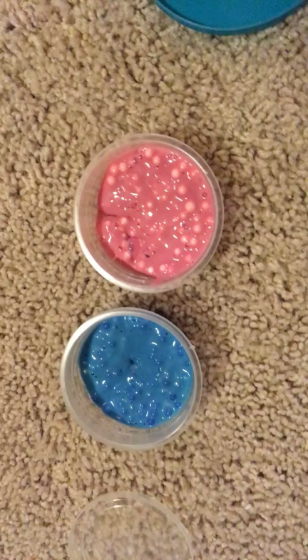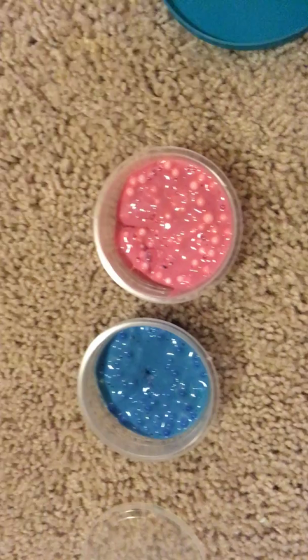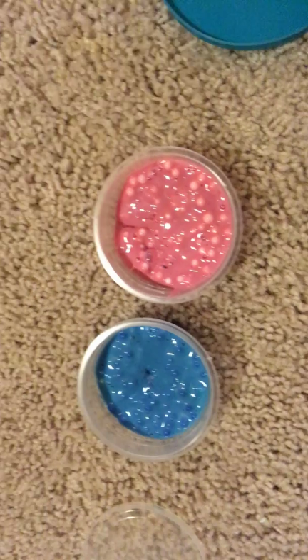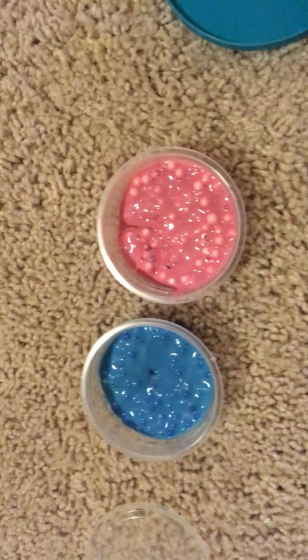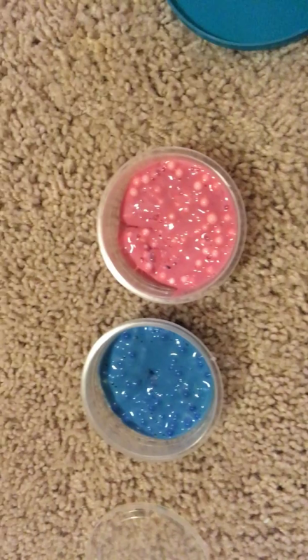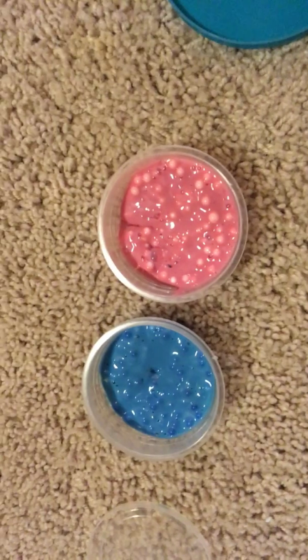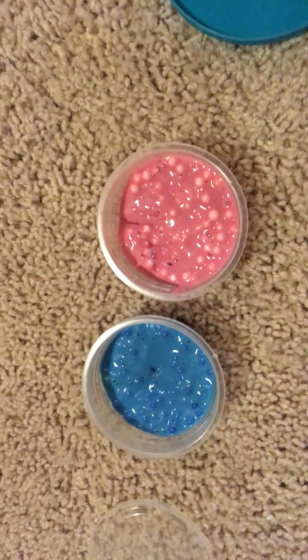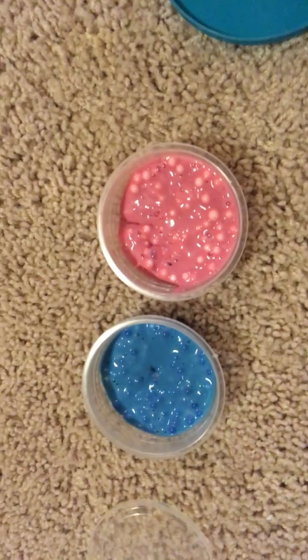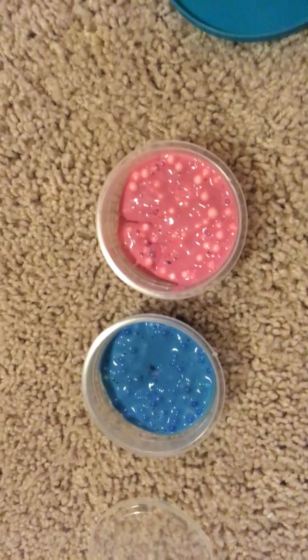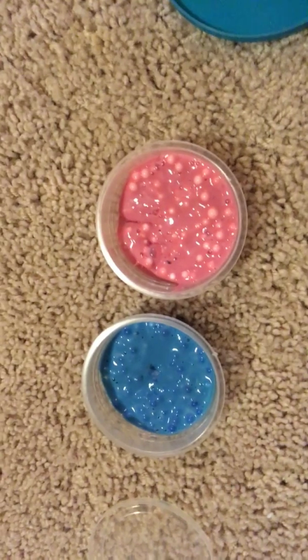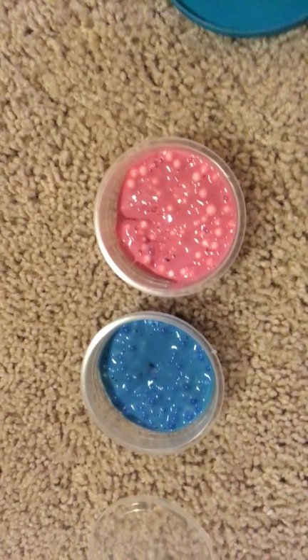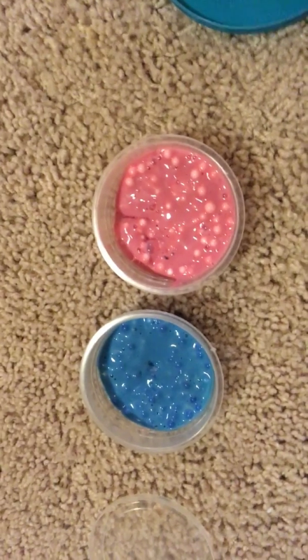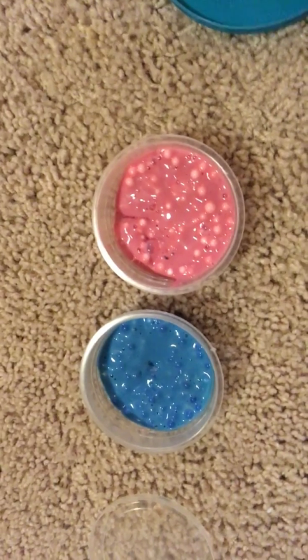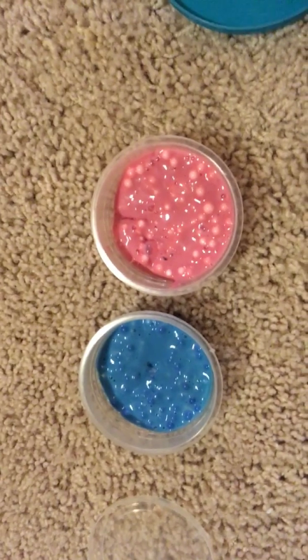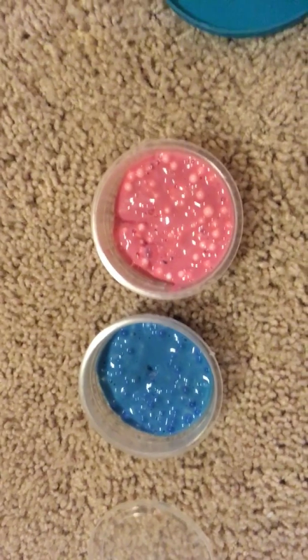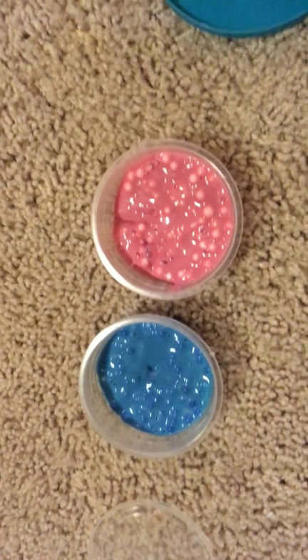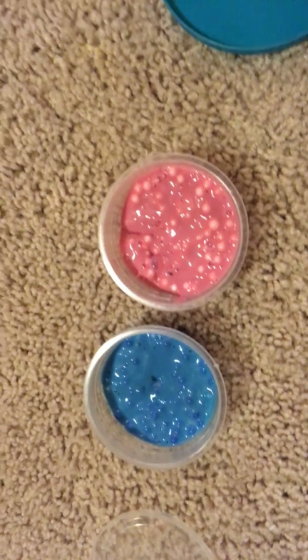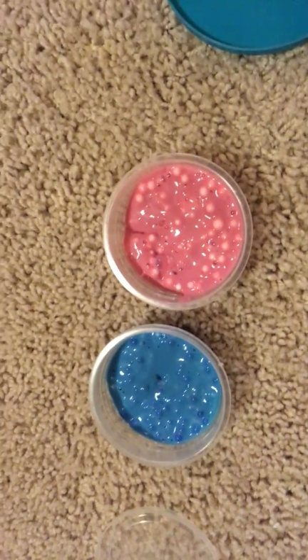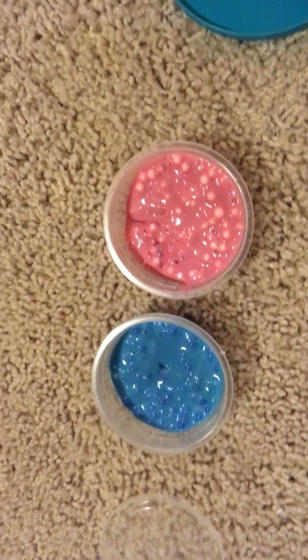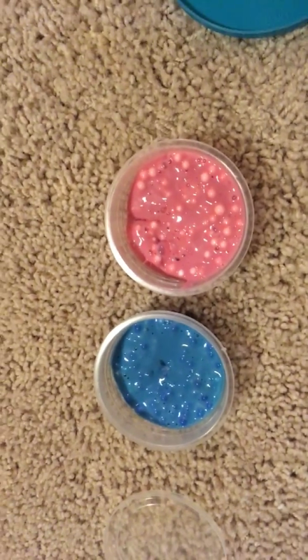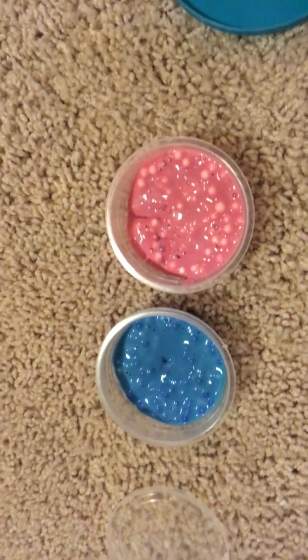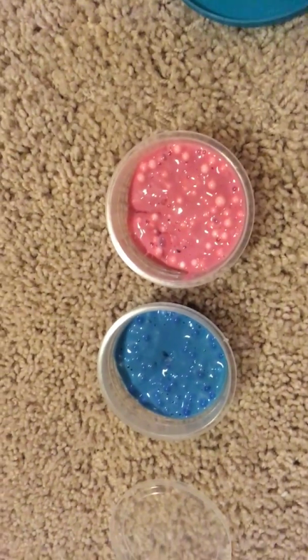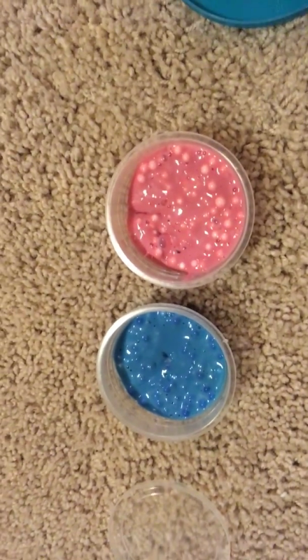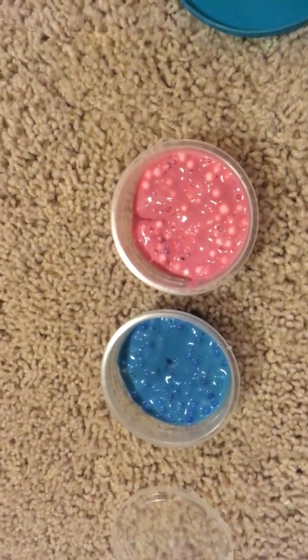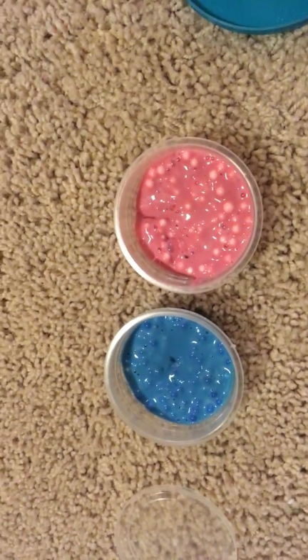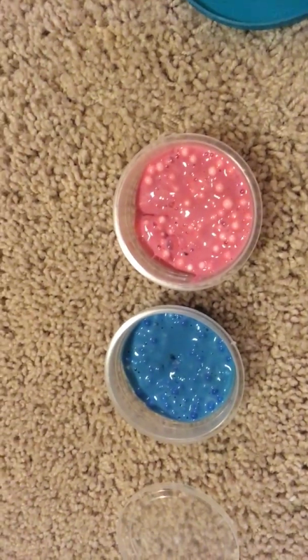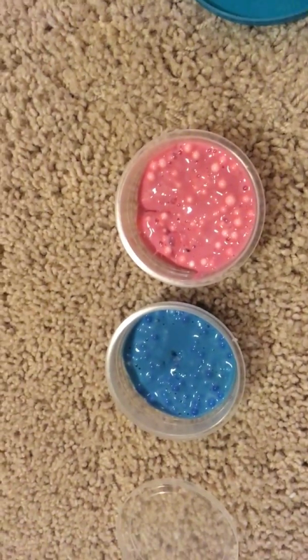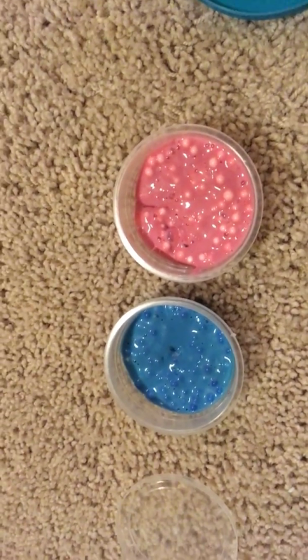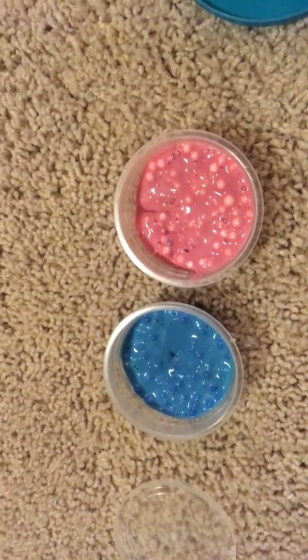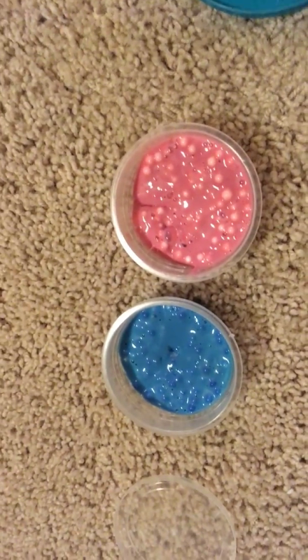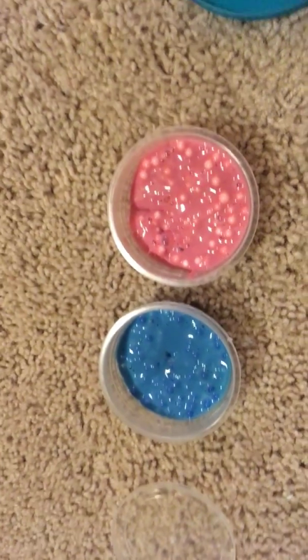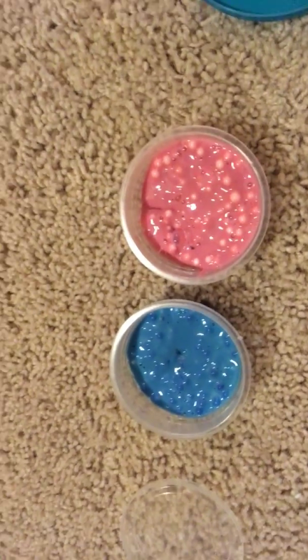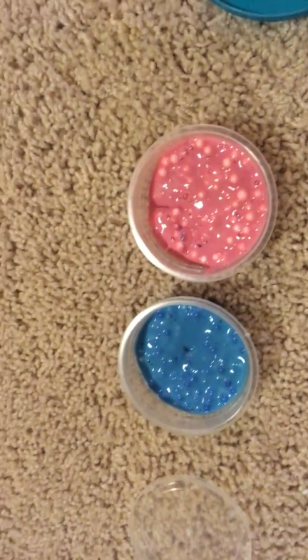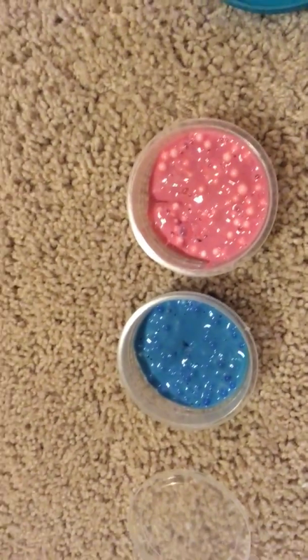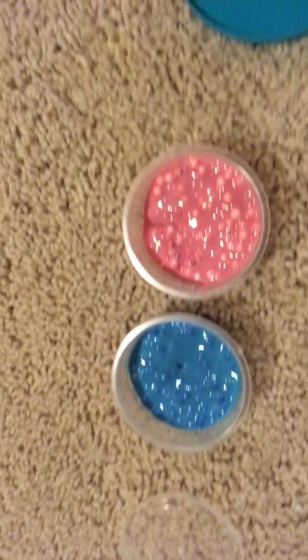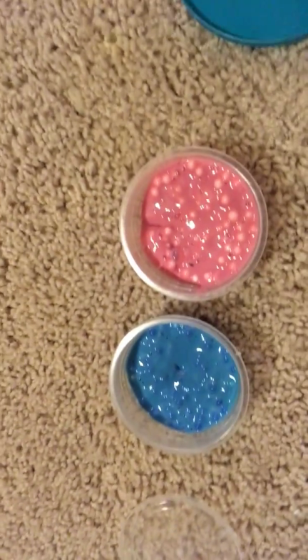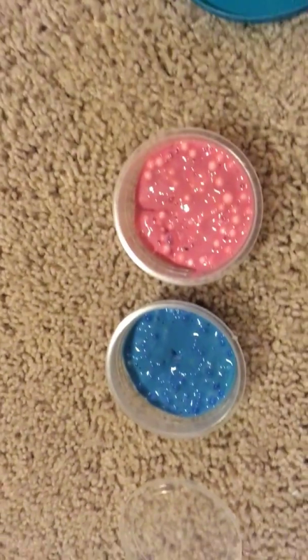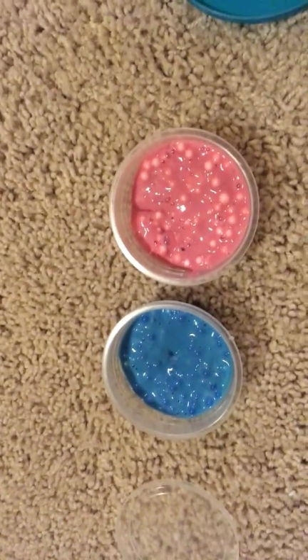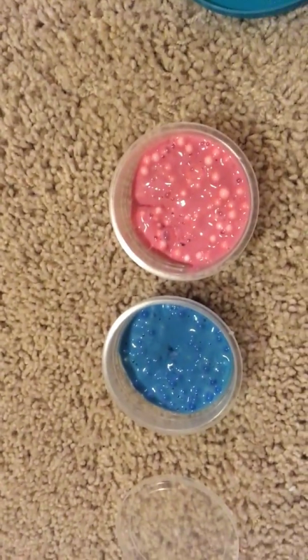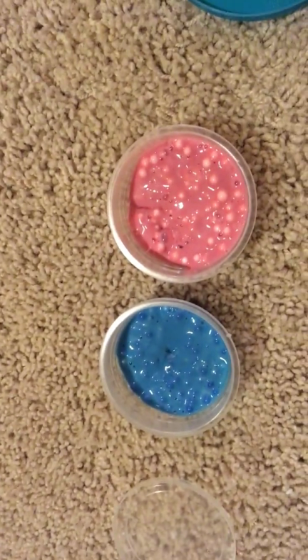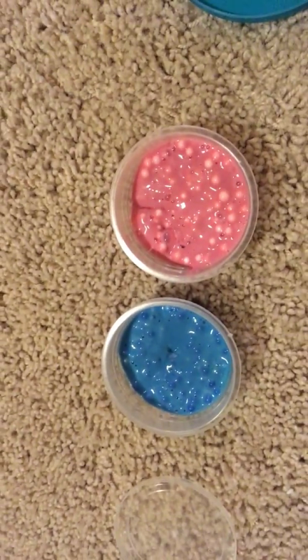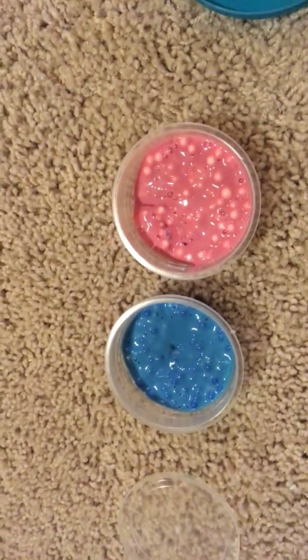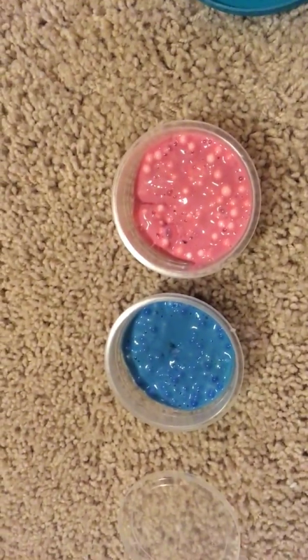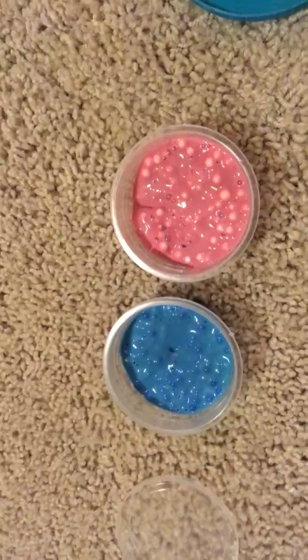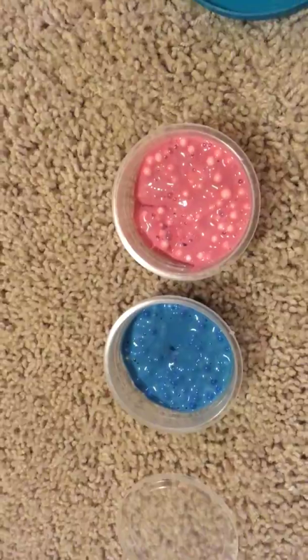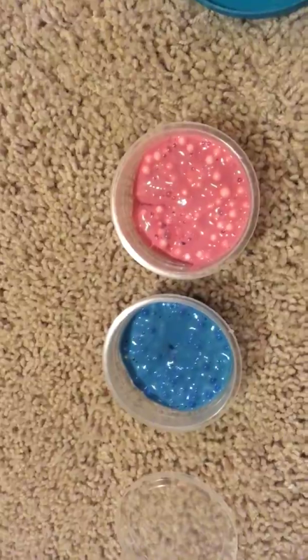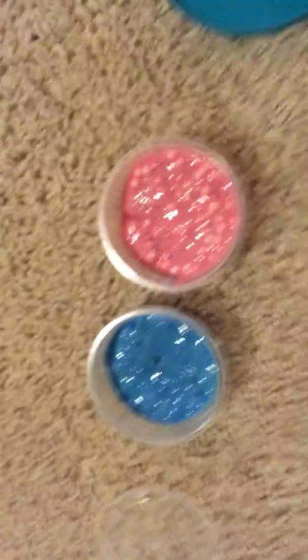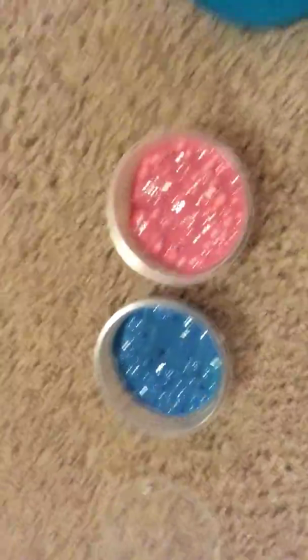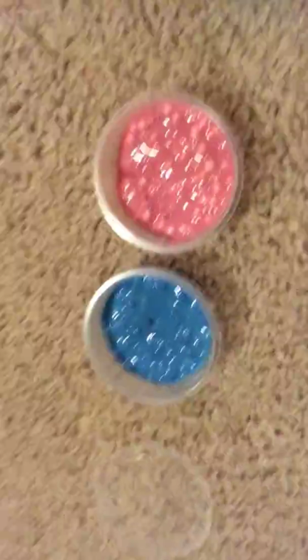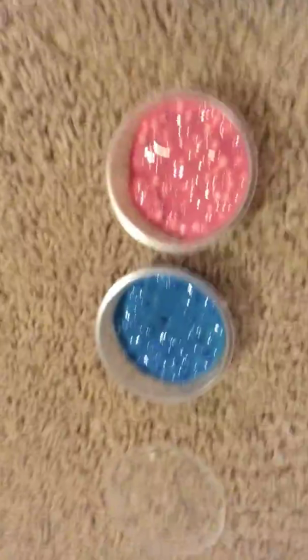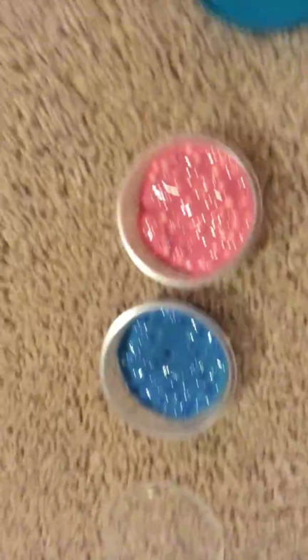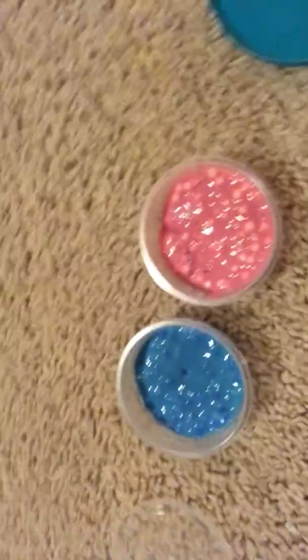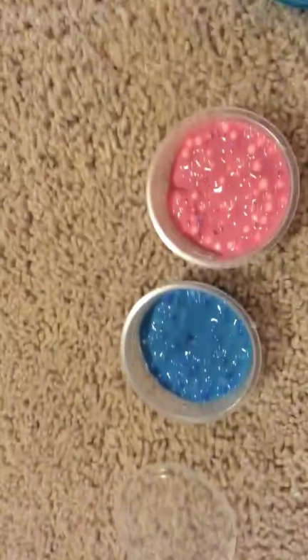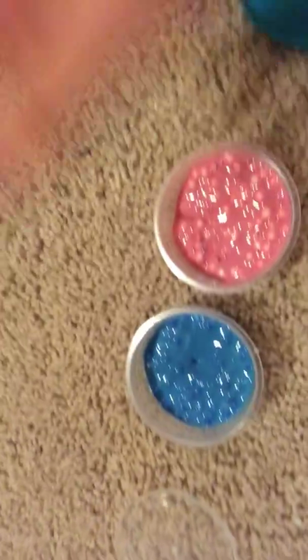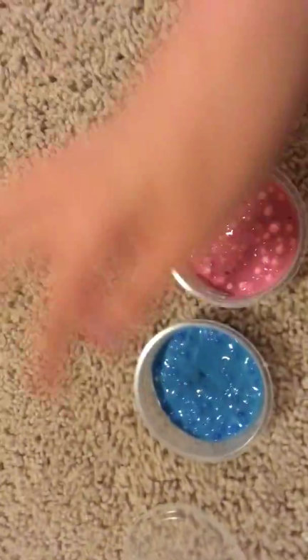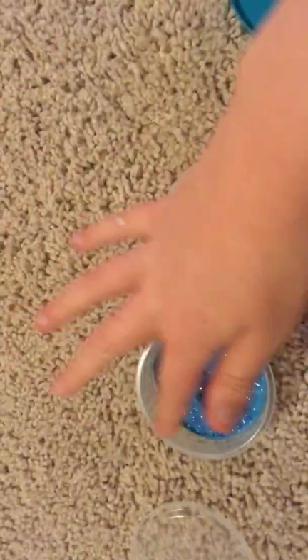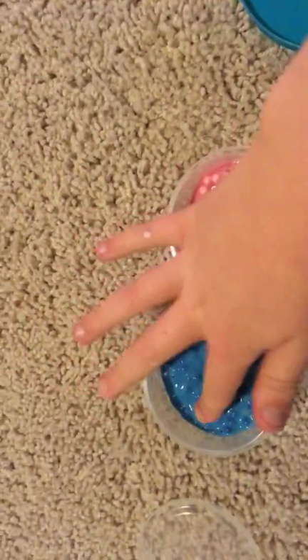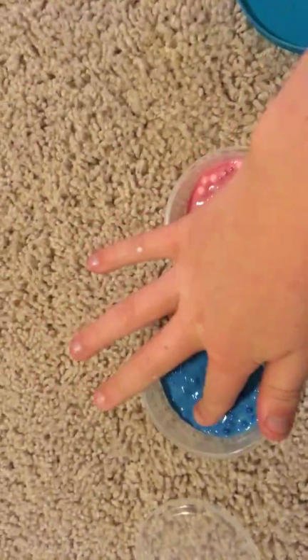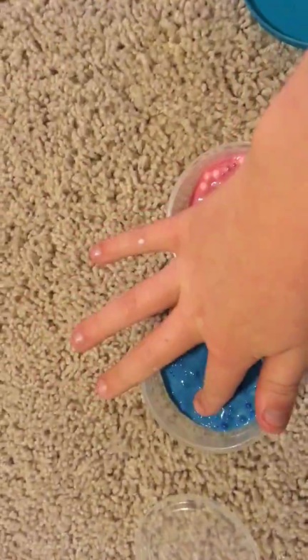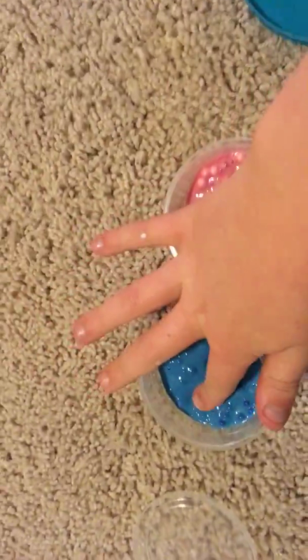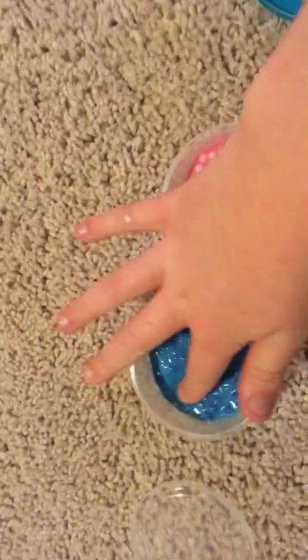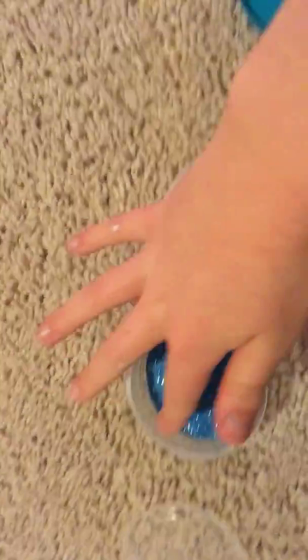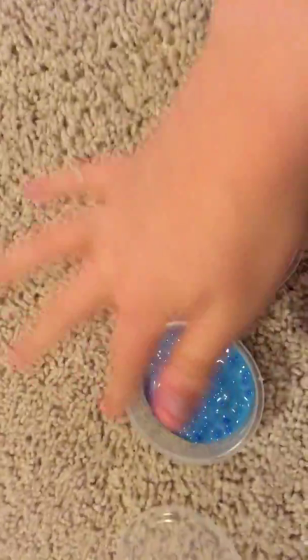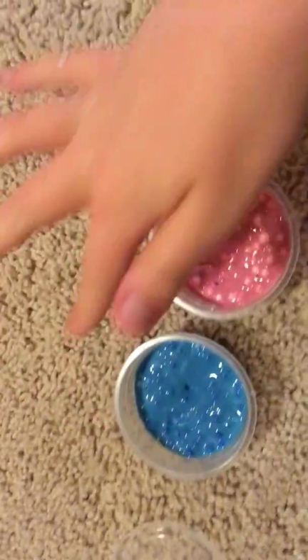Hey guys, what's up? It's Puffball Slimes, and today we will be mixing our Fishbowl Slime and our chewed bubblegum slime.